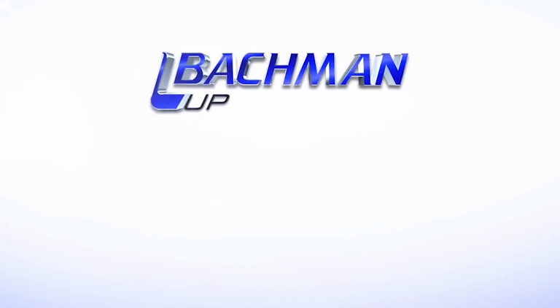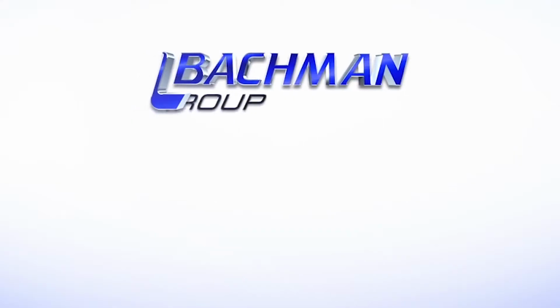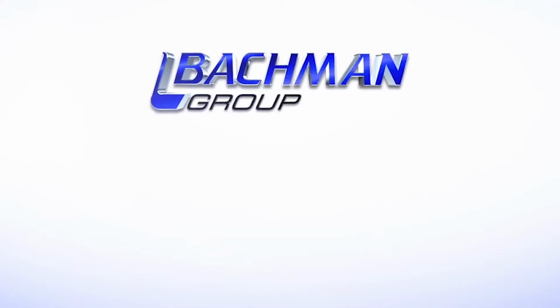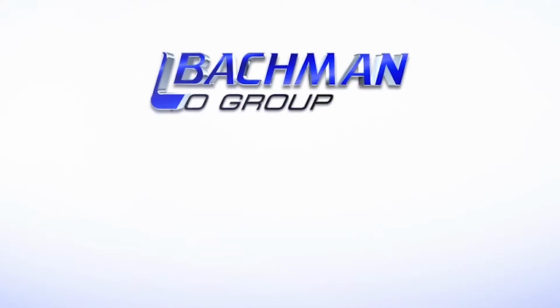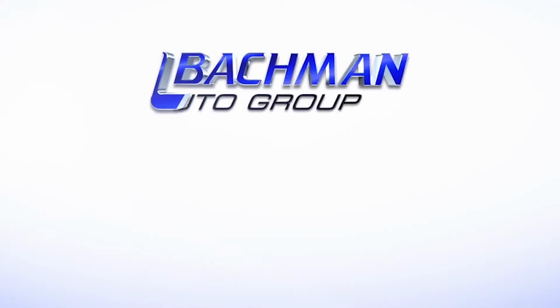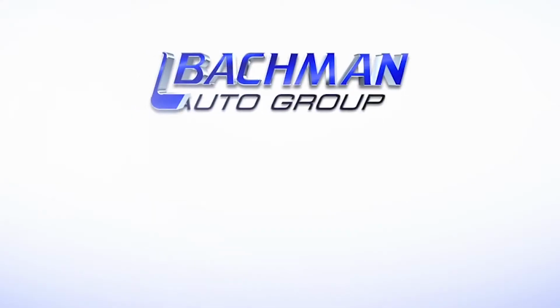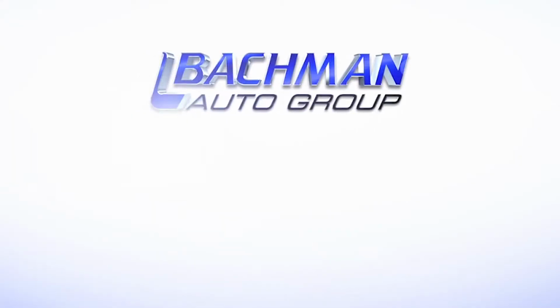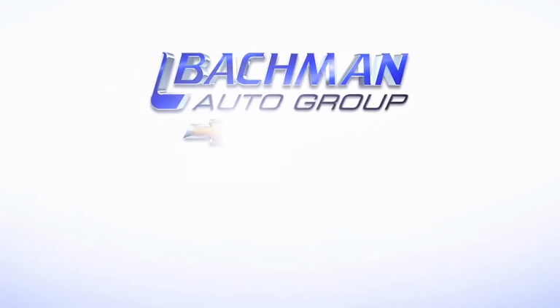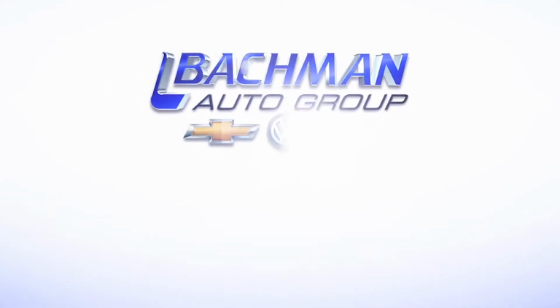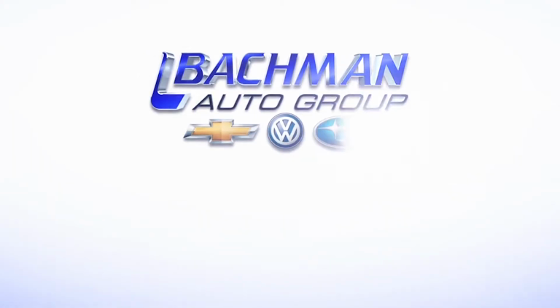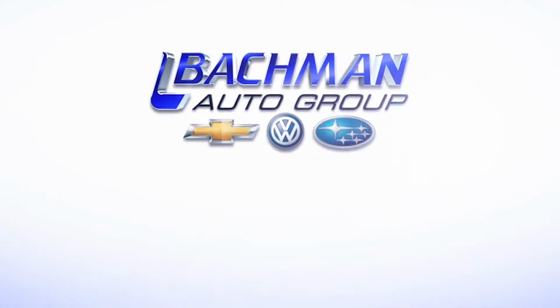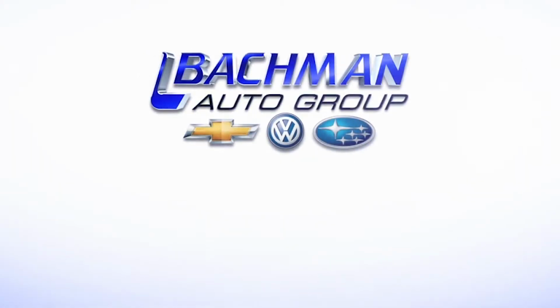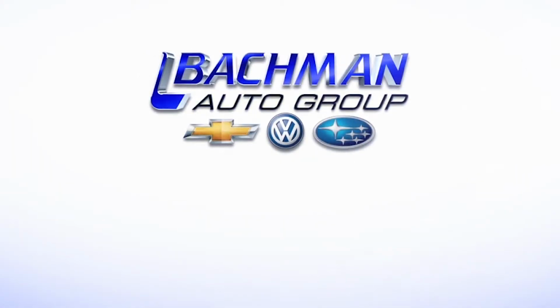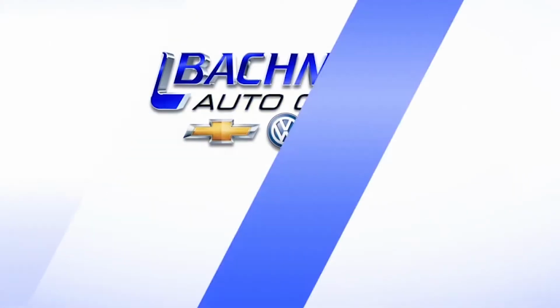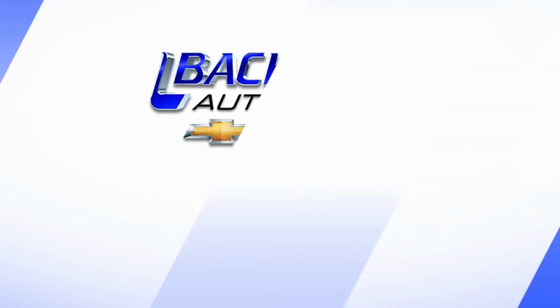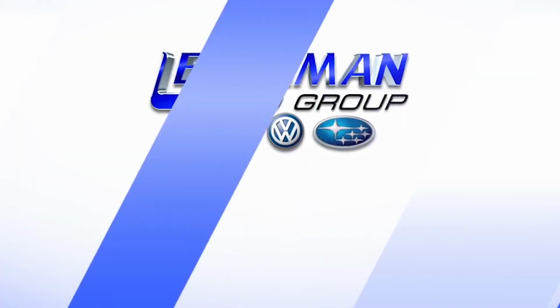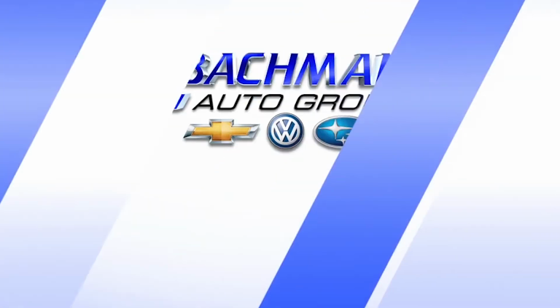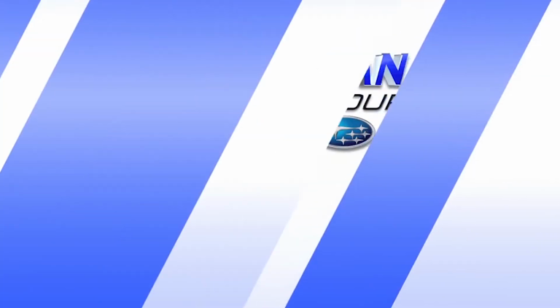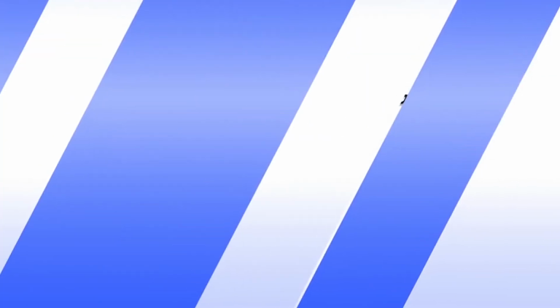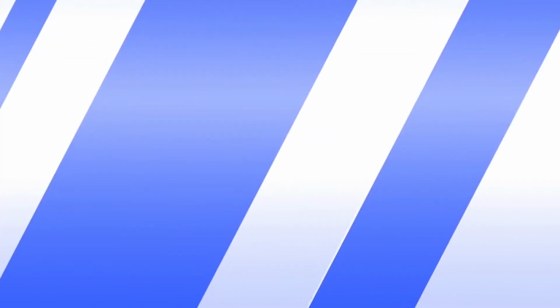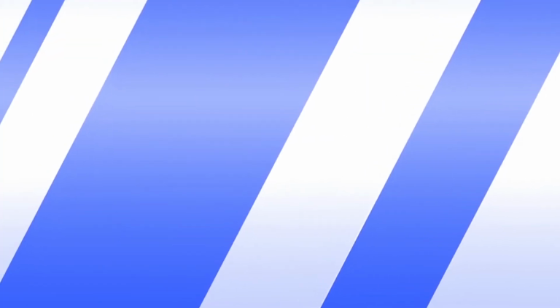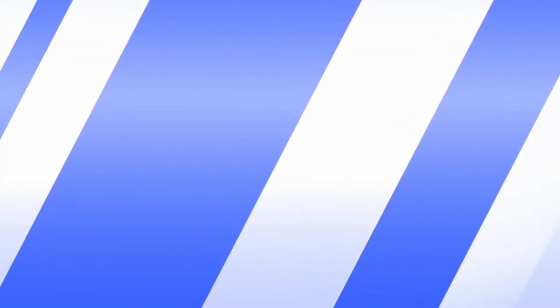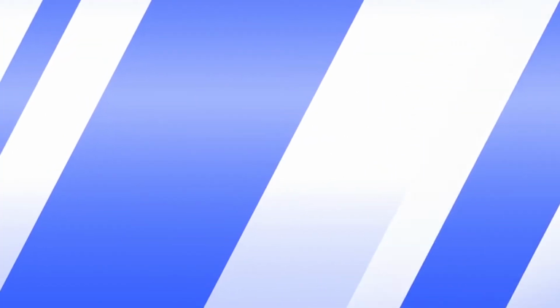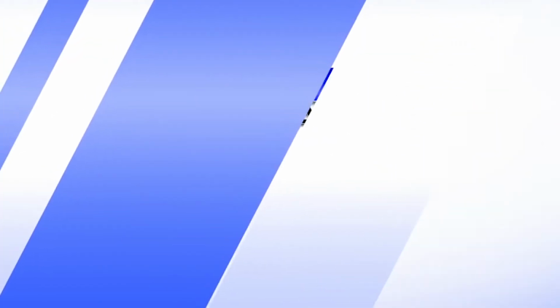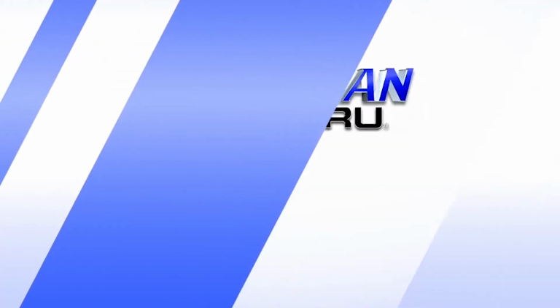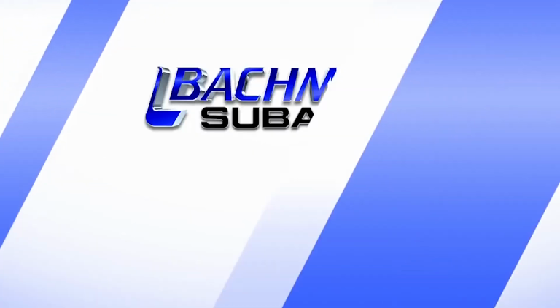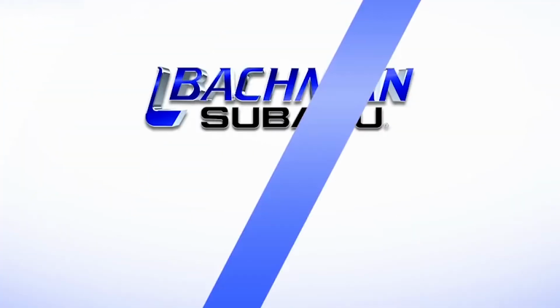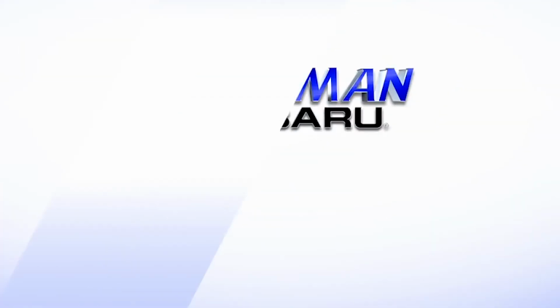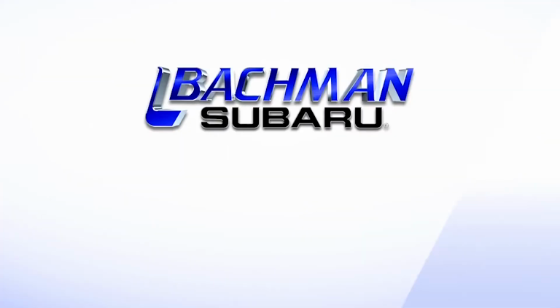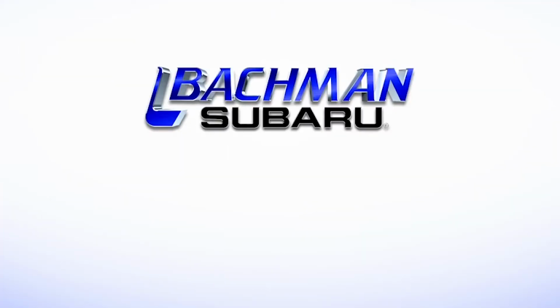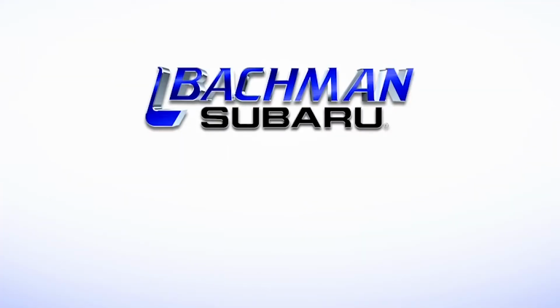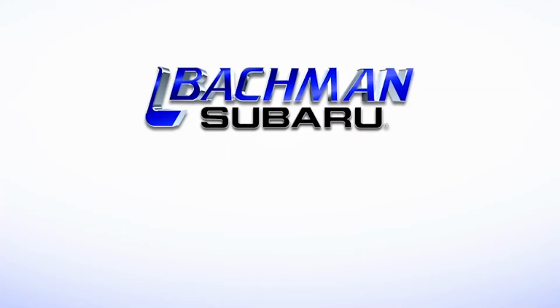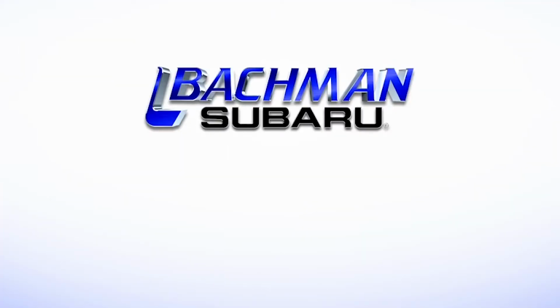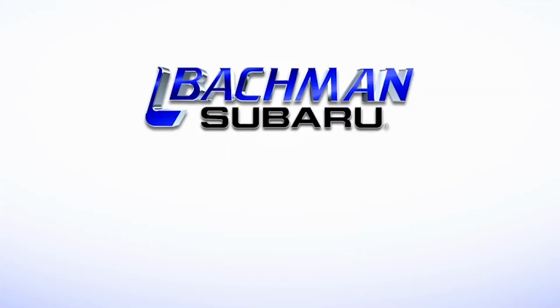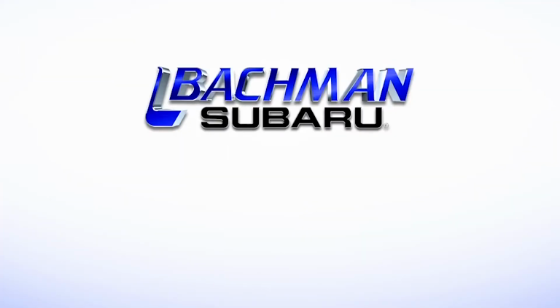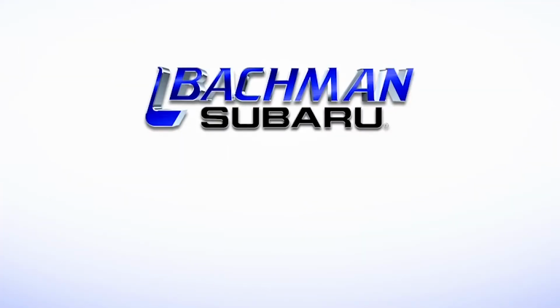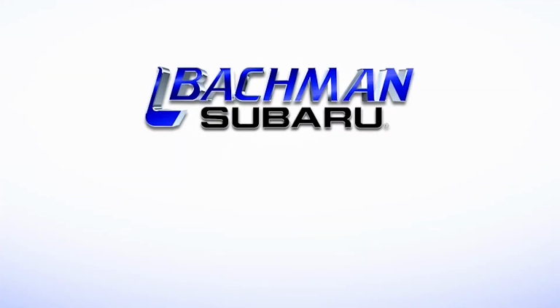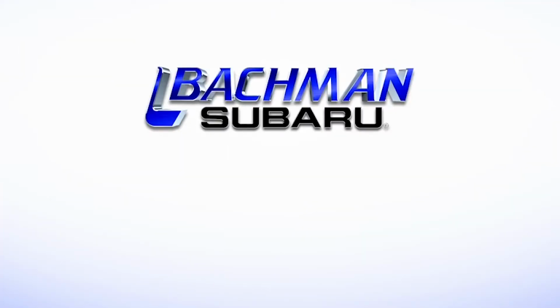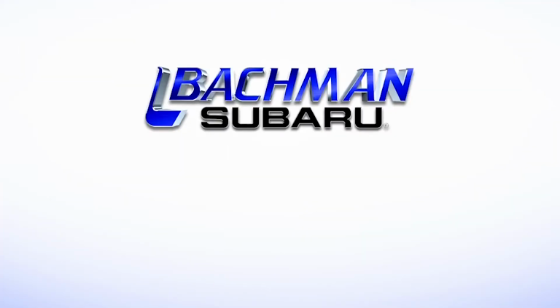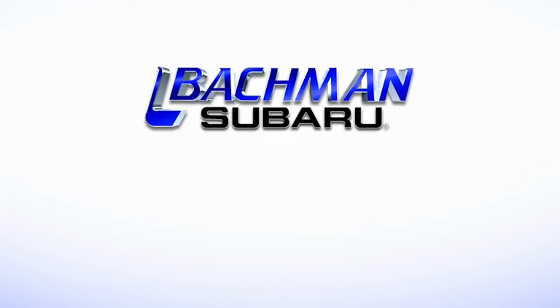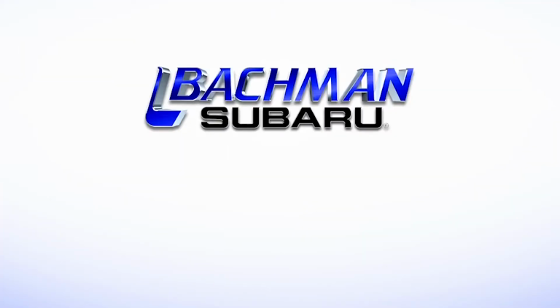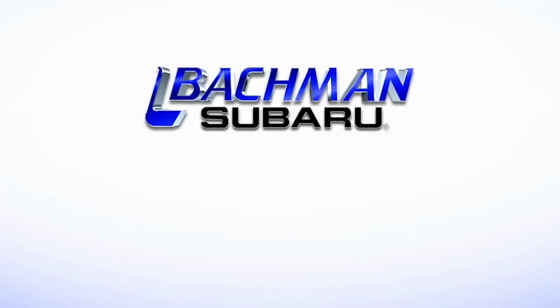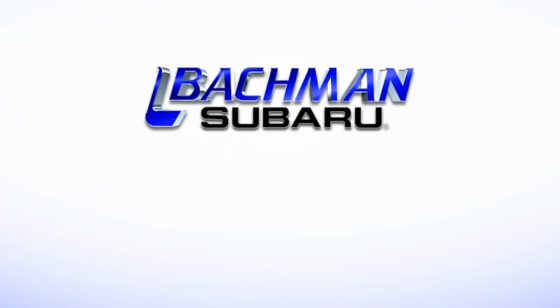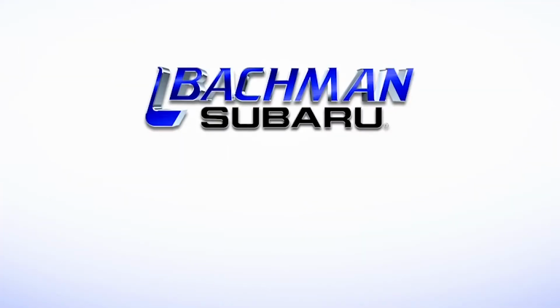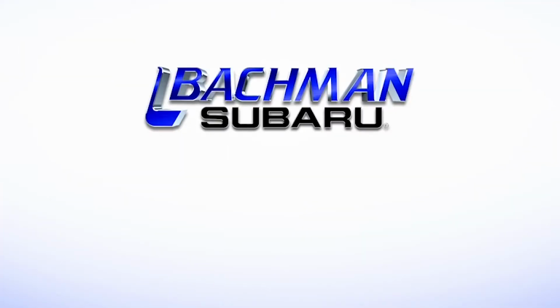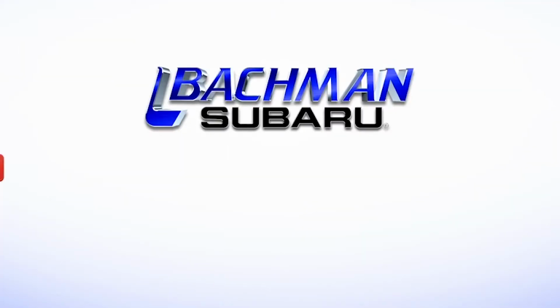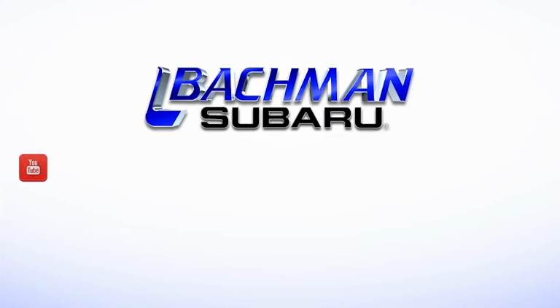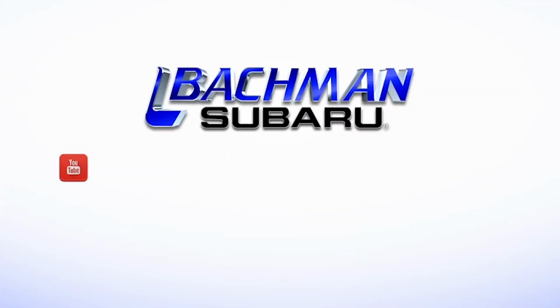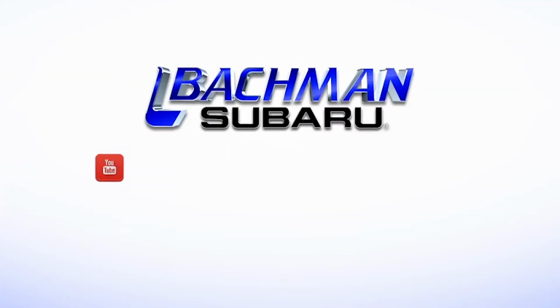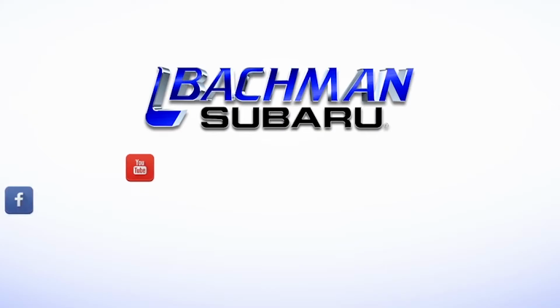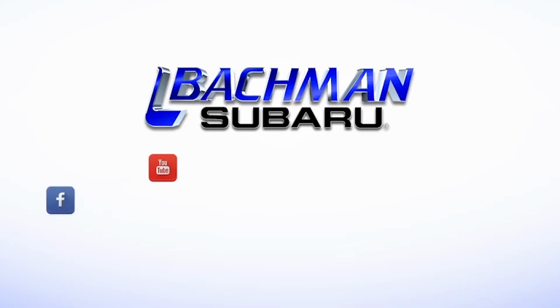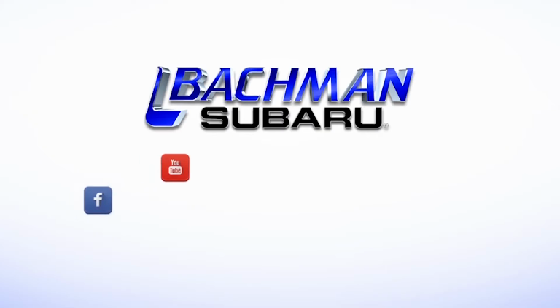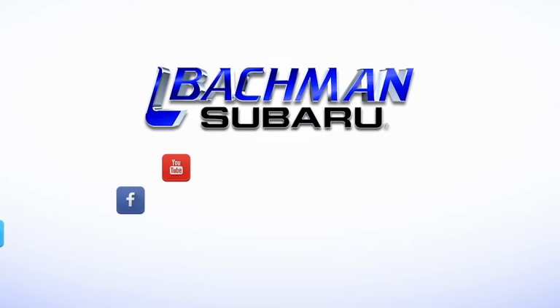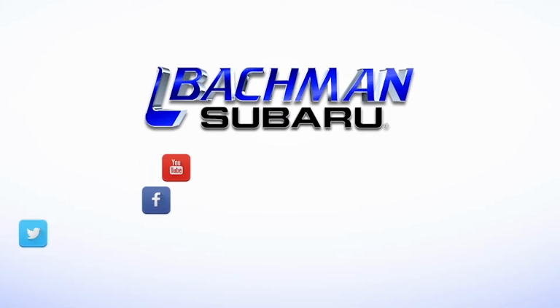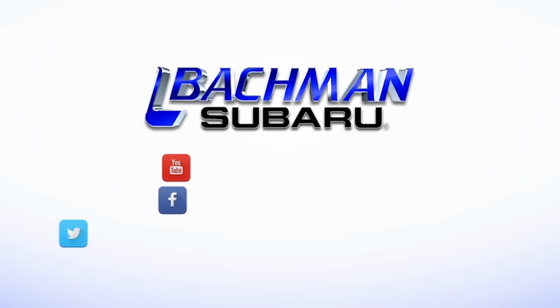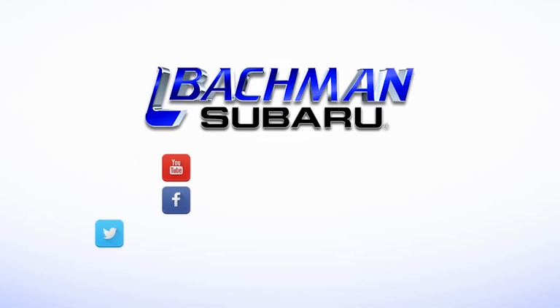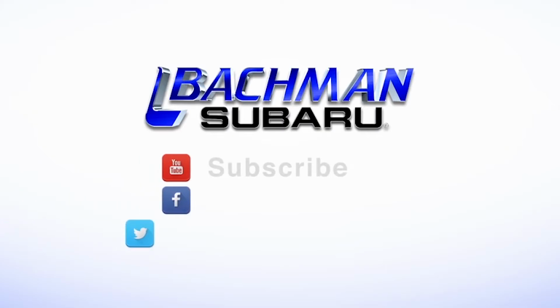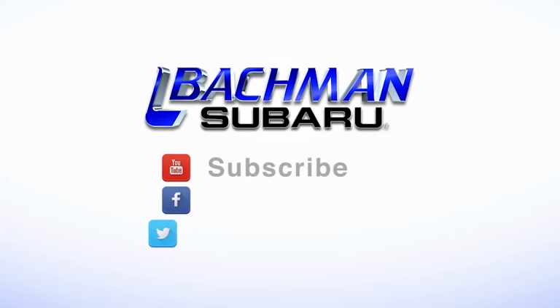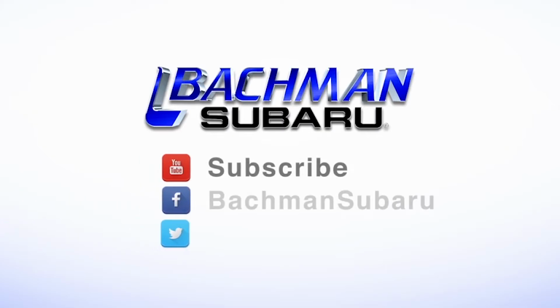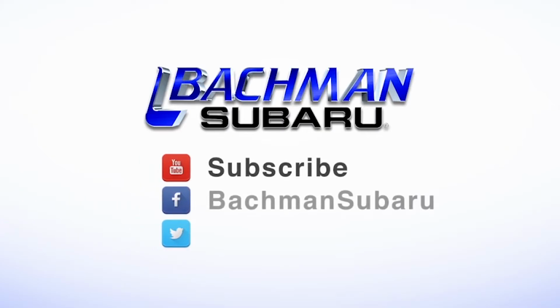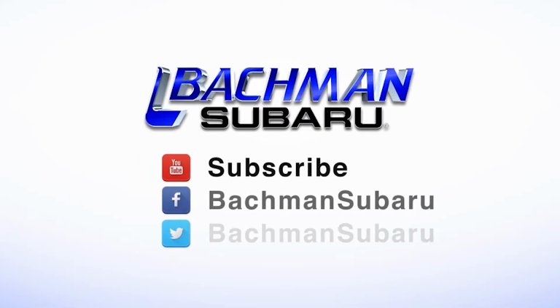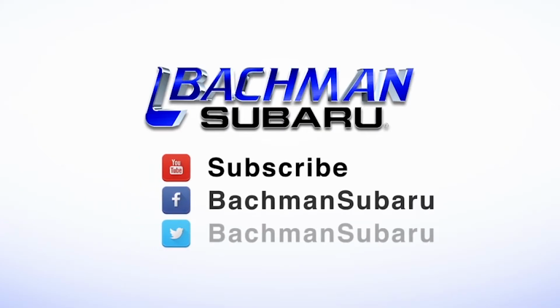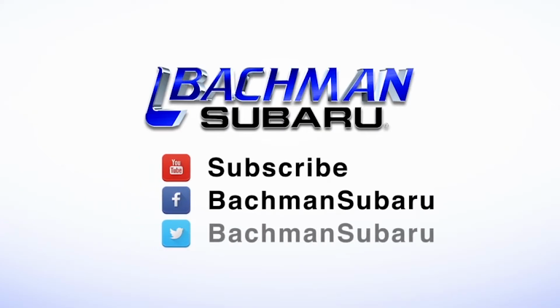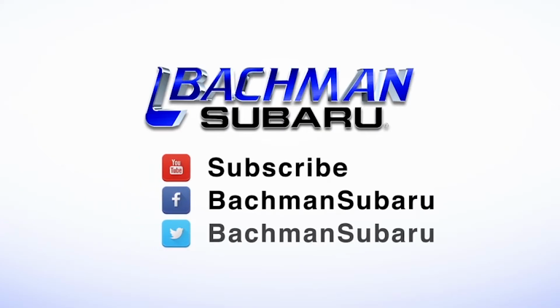For more news, reviews, and how-tos on the 2016 Subaru Crosstrek and other Subaru models, please subscribe to our channel. See you next time.